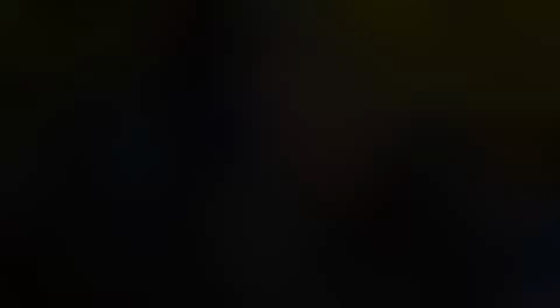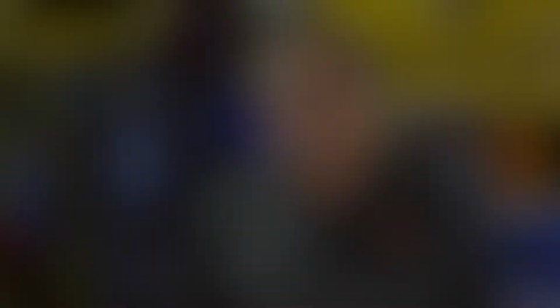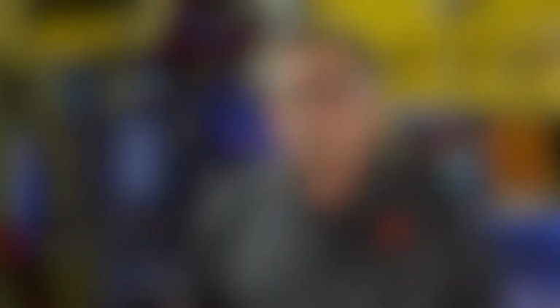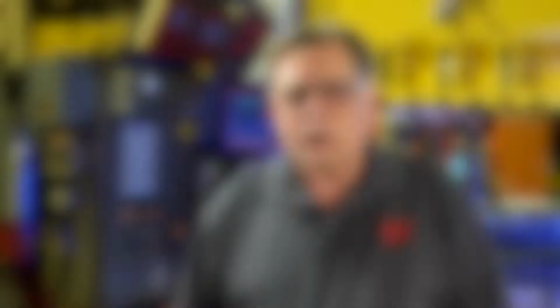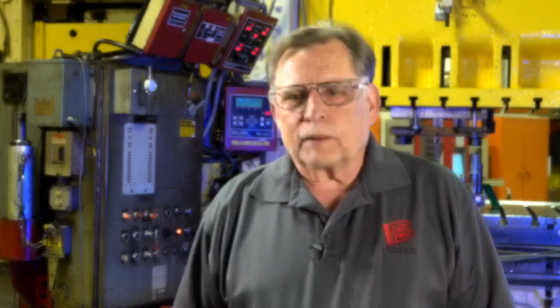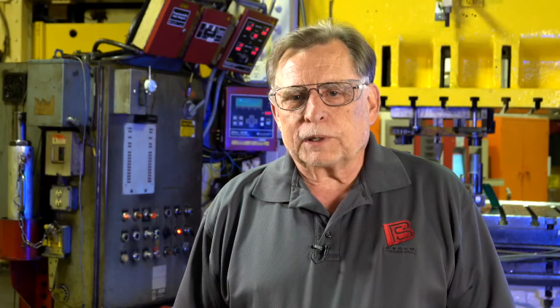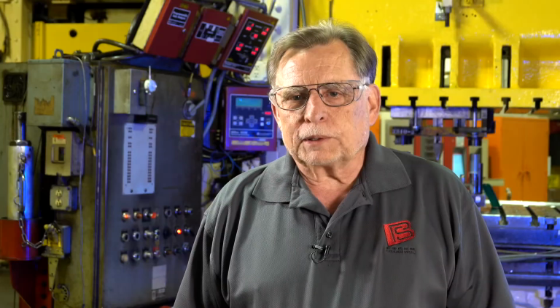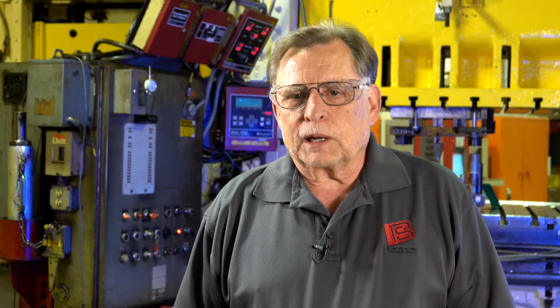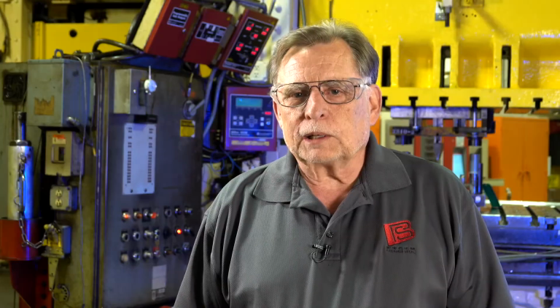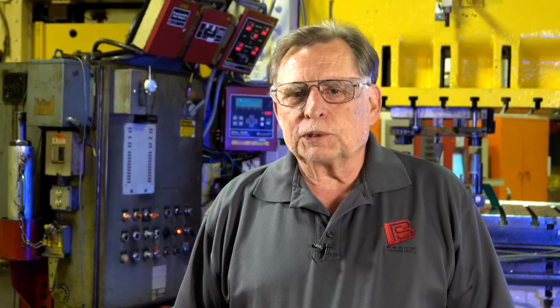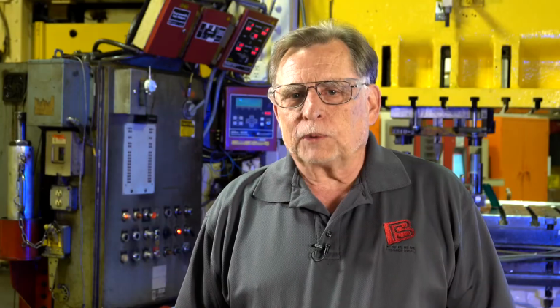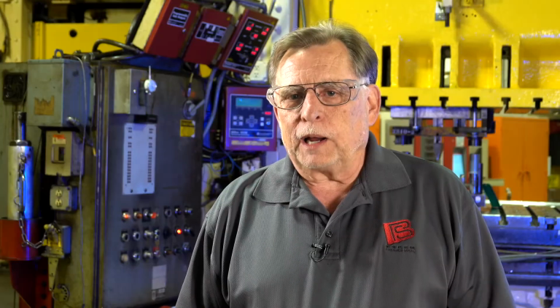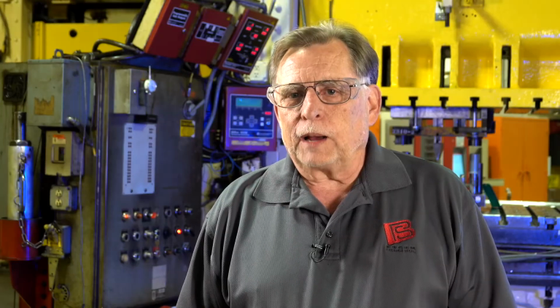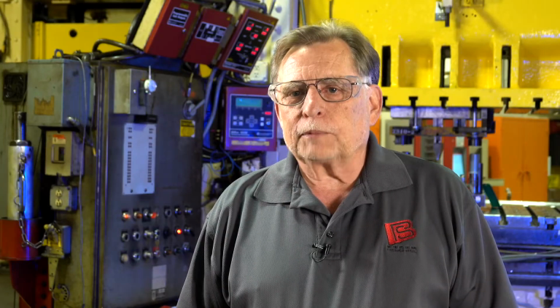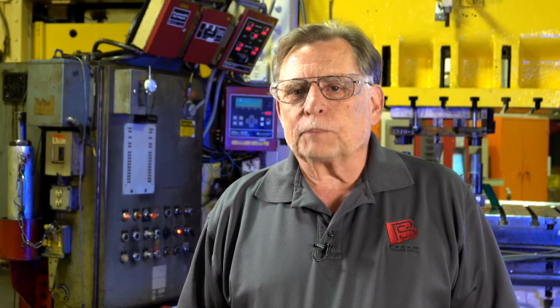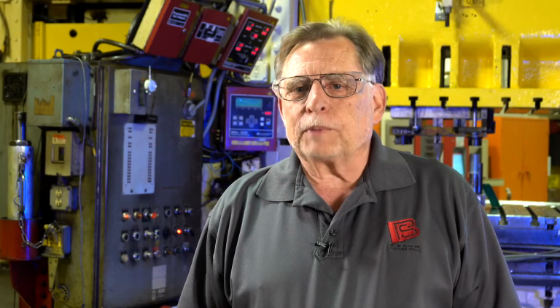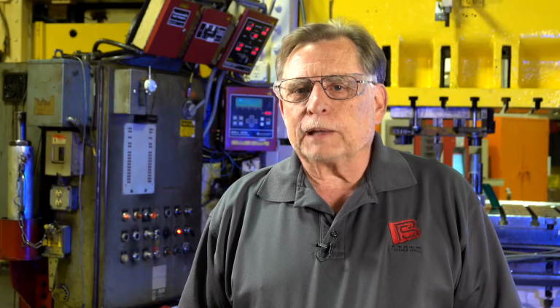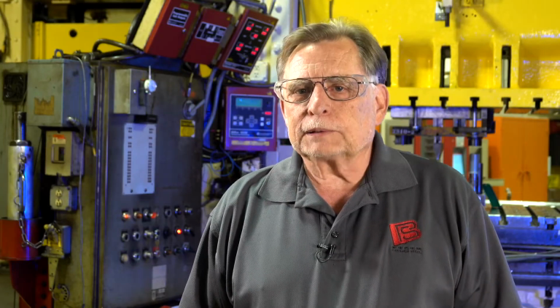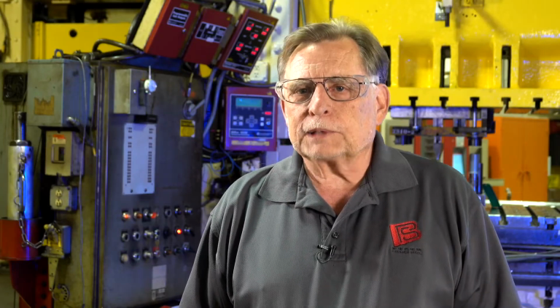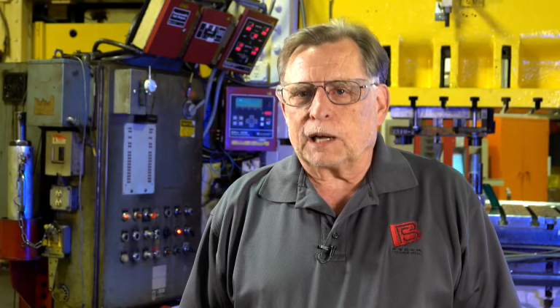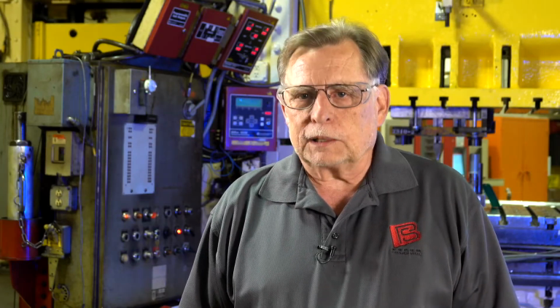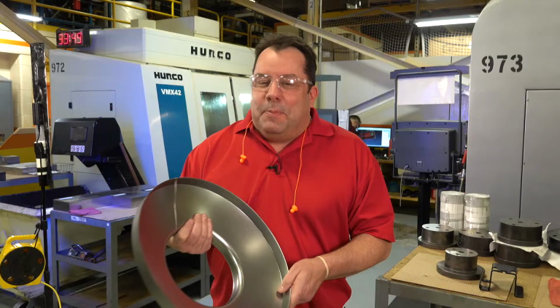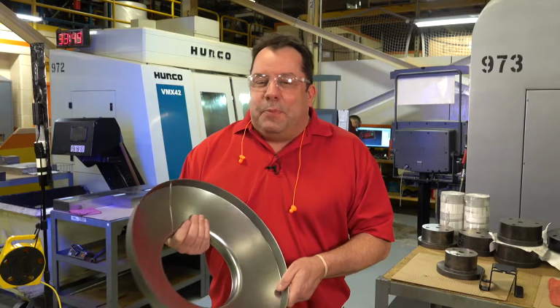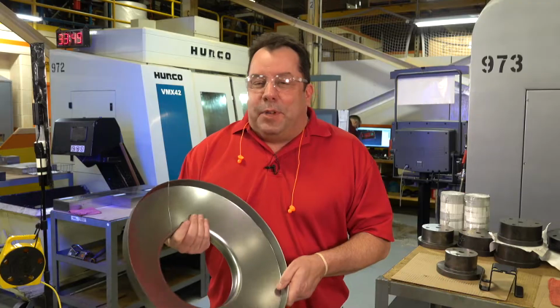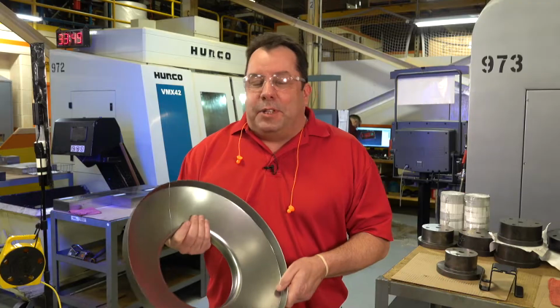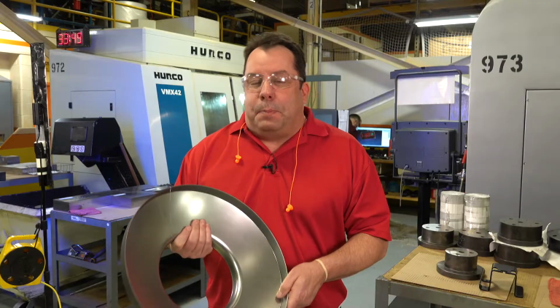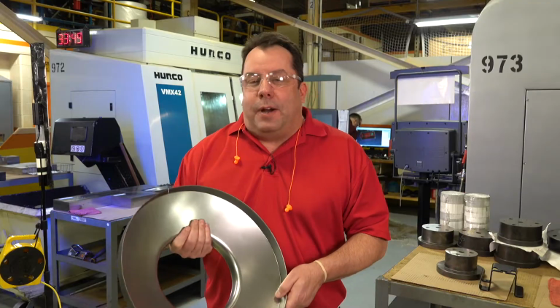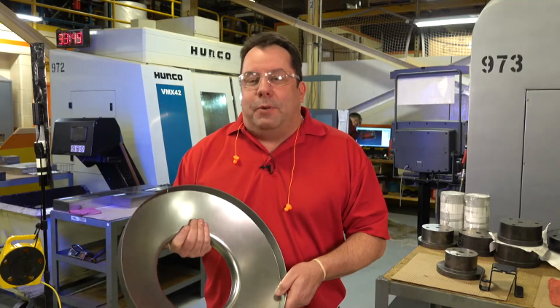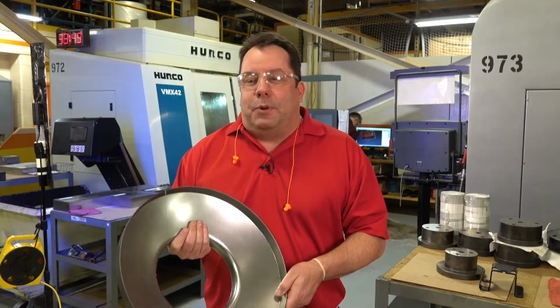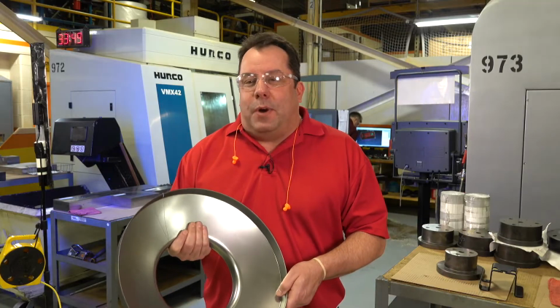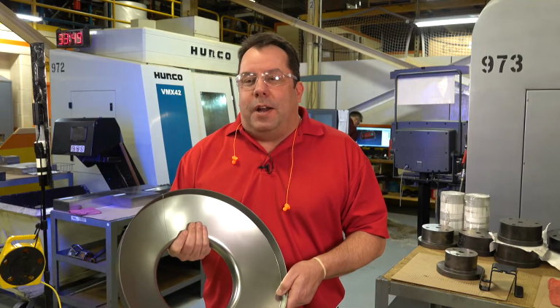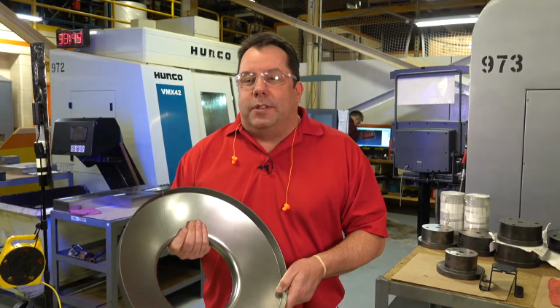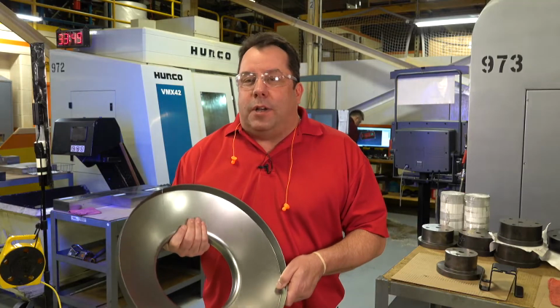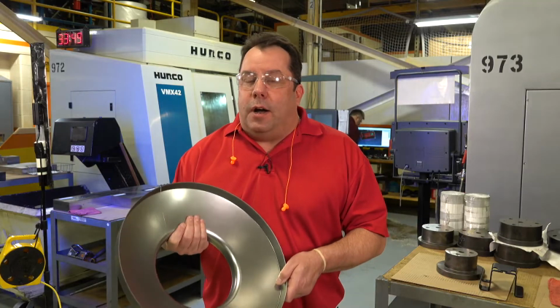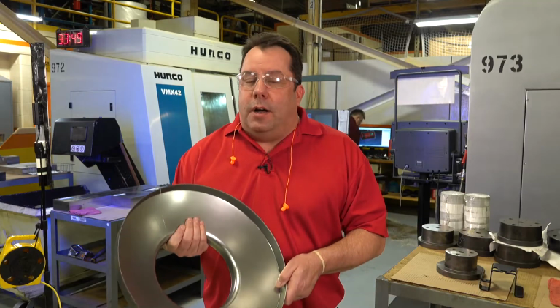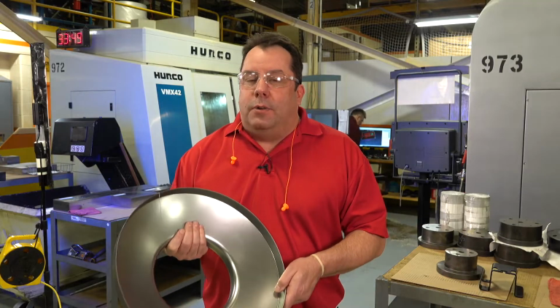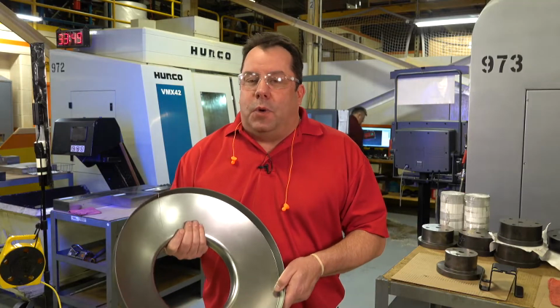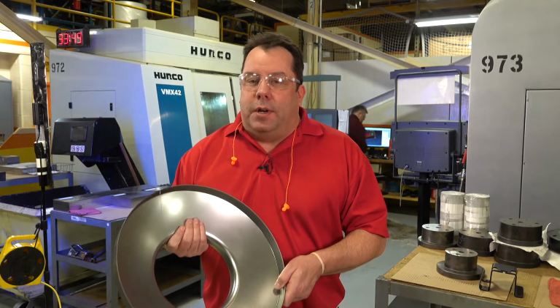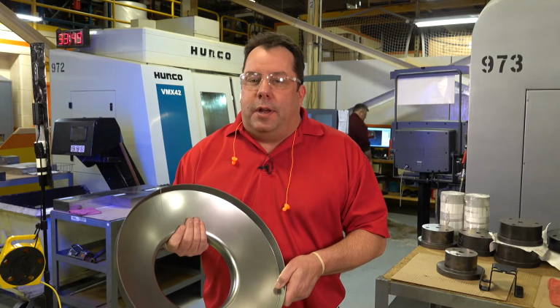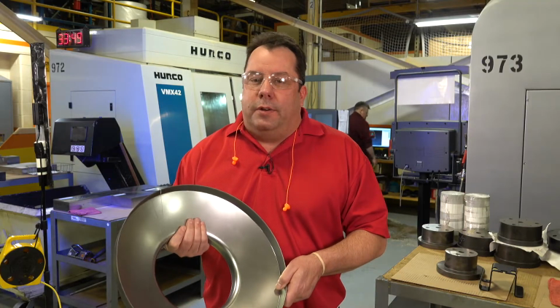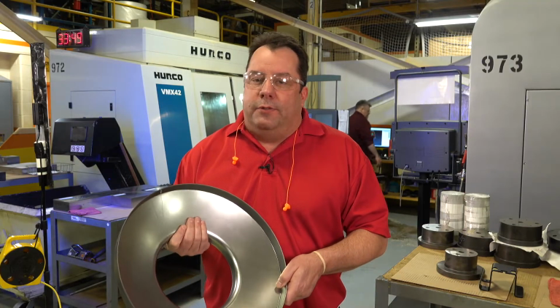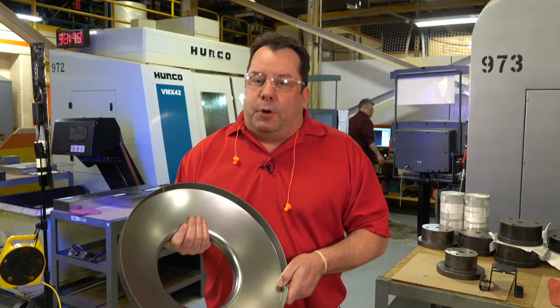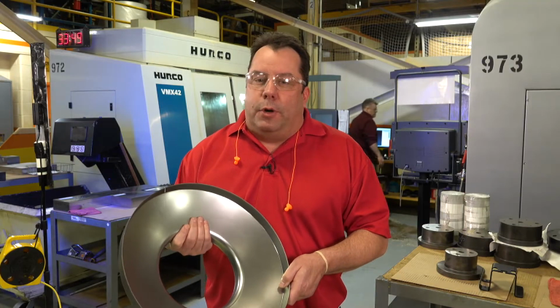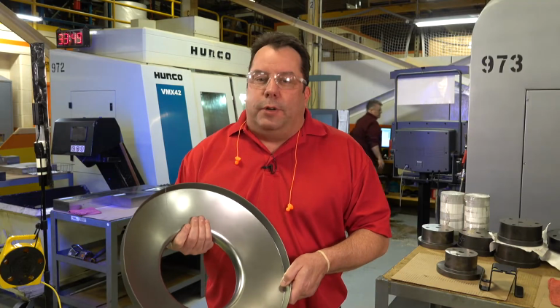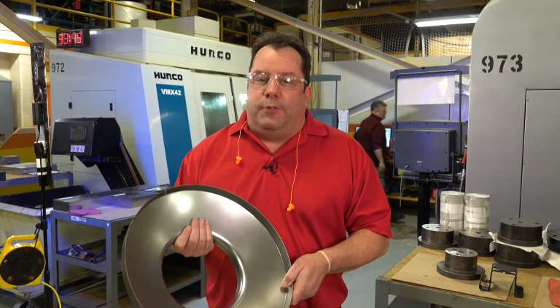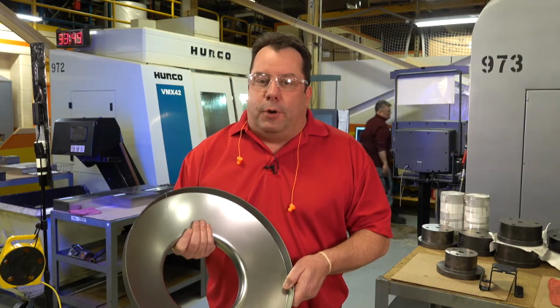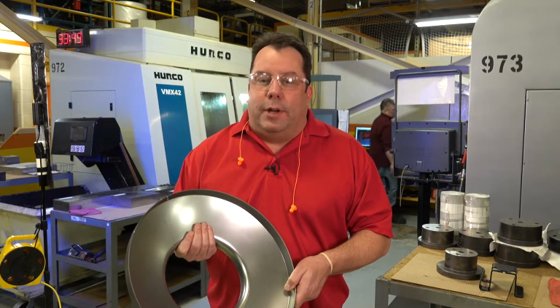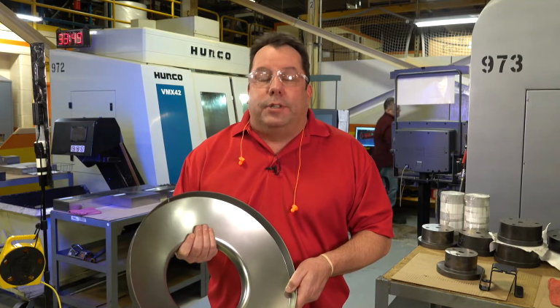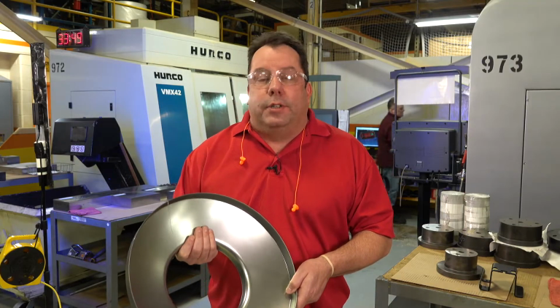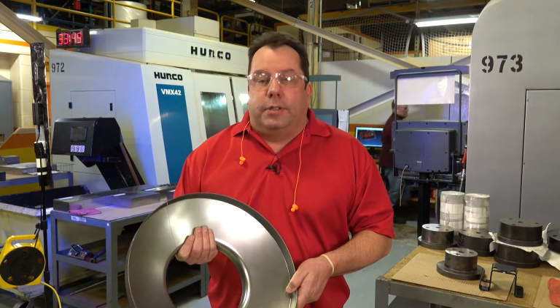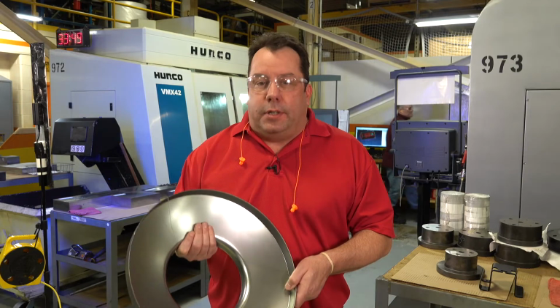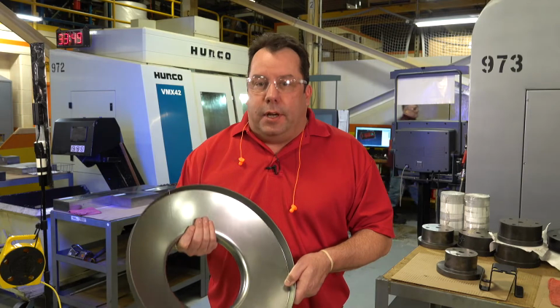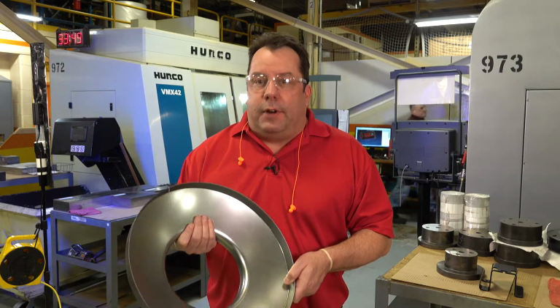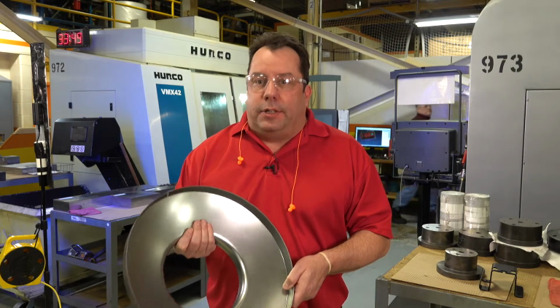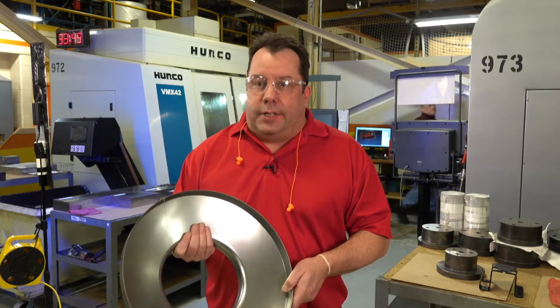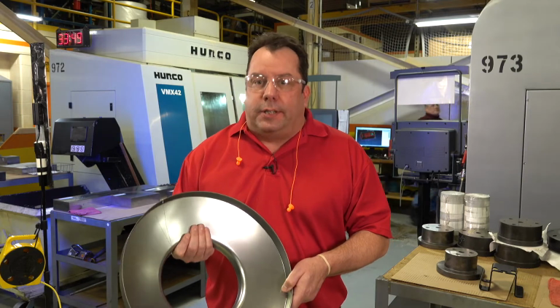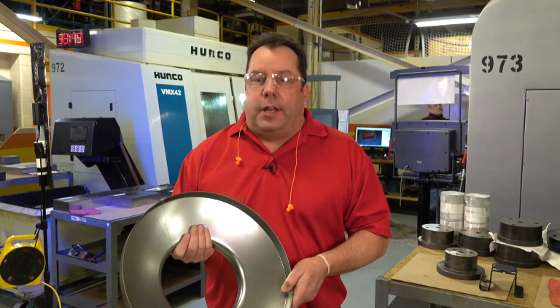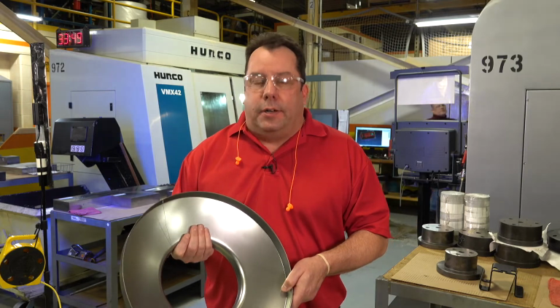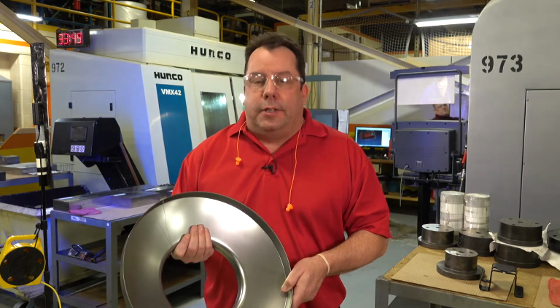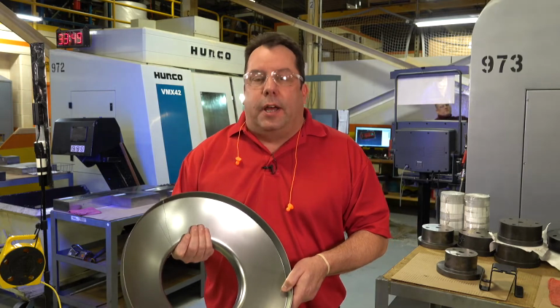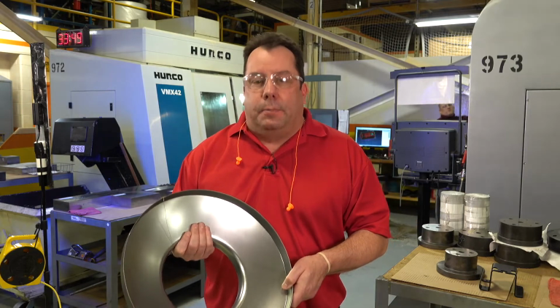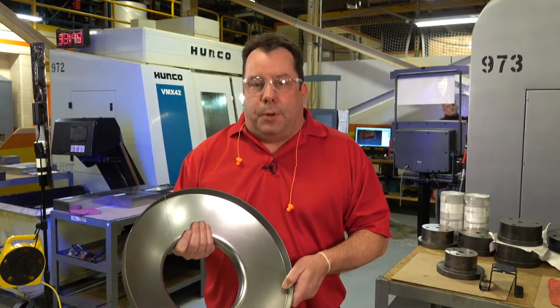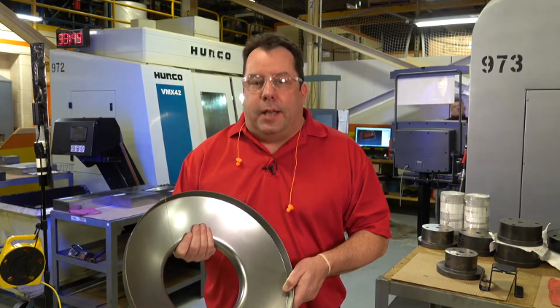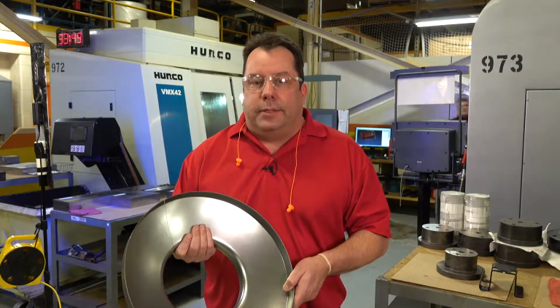We have the tonnage, we have the bed size. This part requires all 144 inches of our 600-ton press.